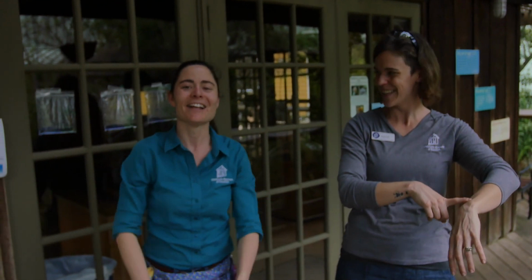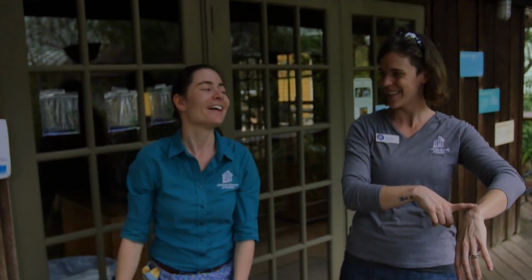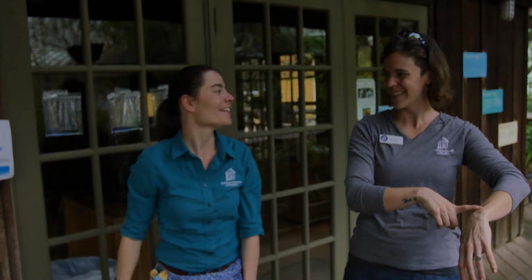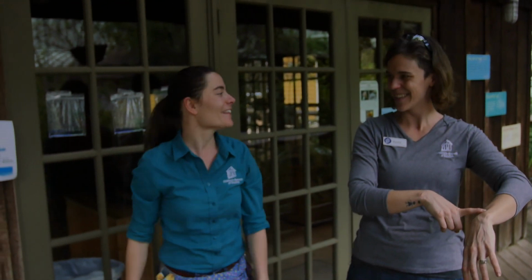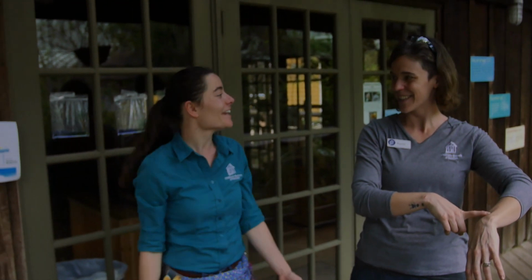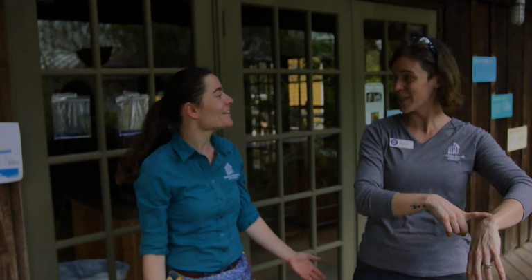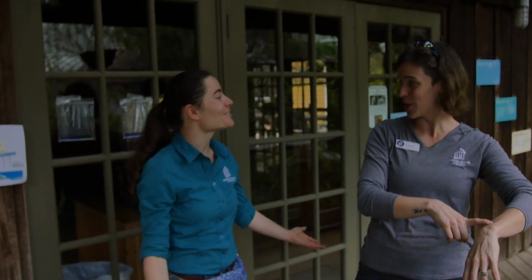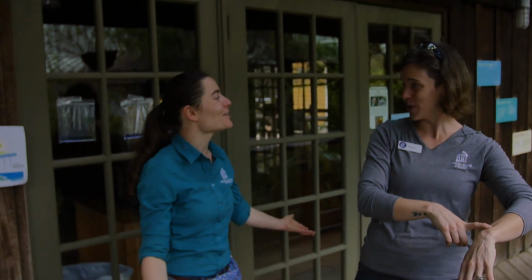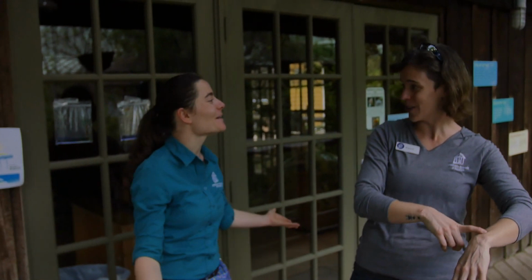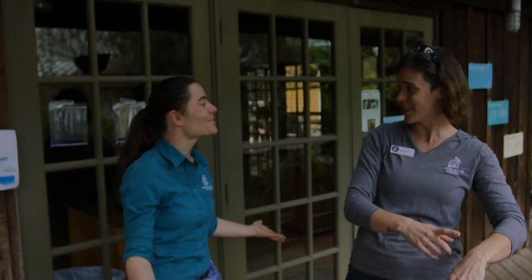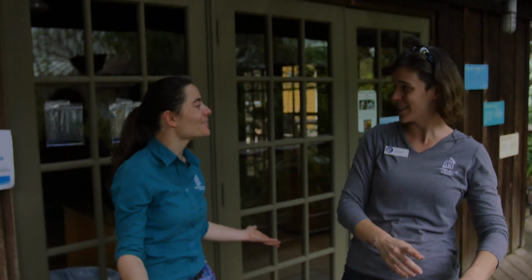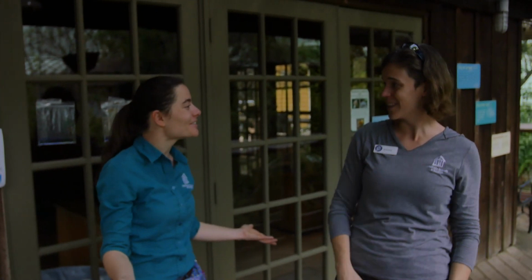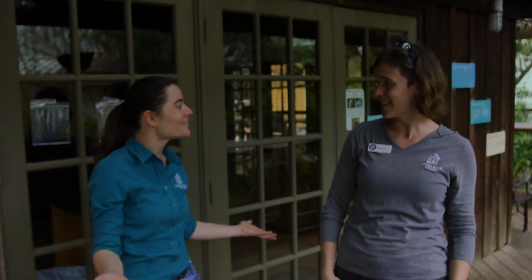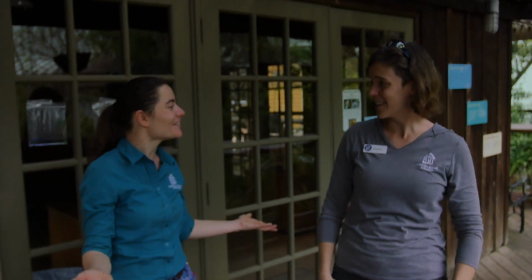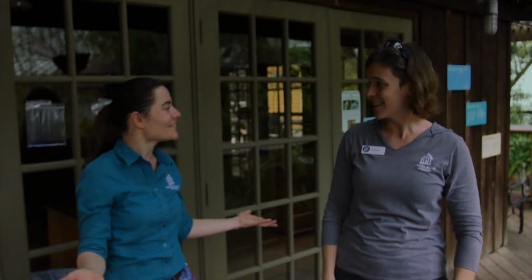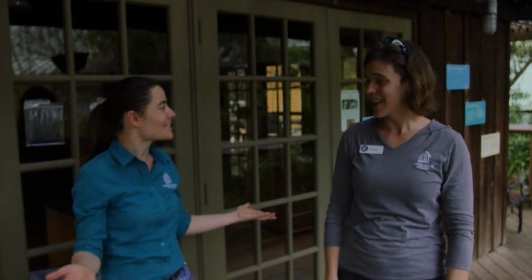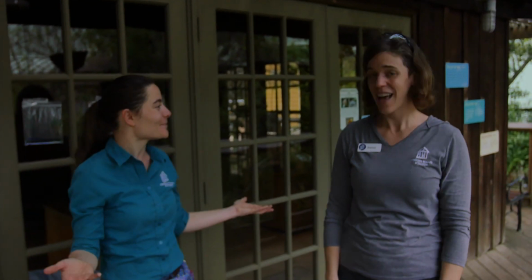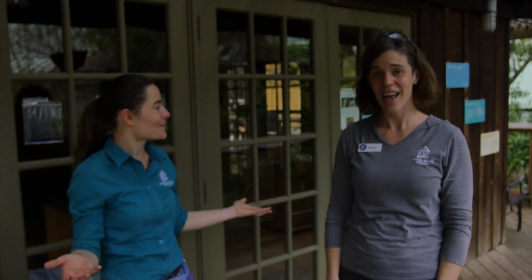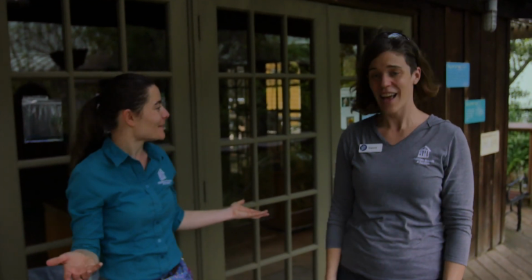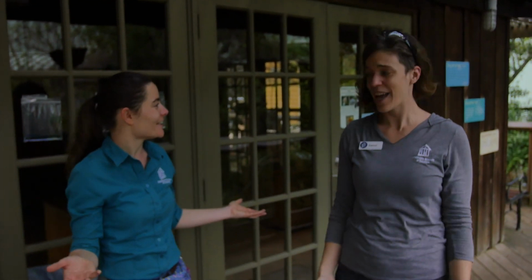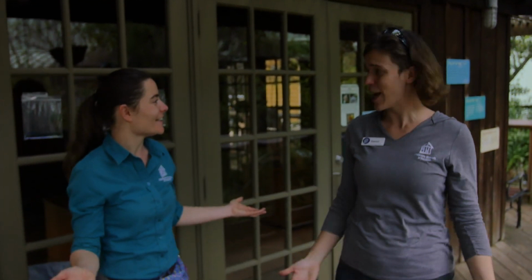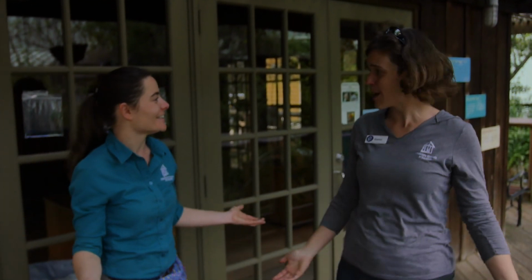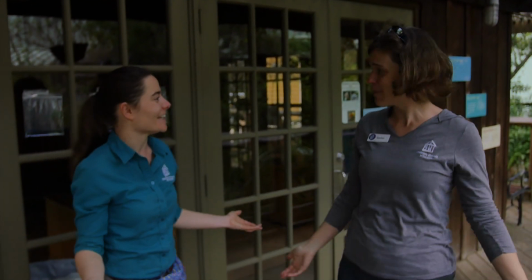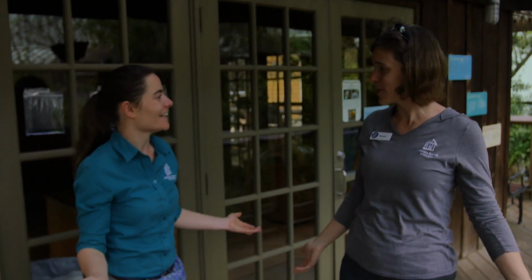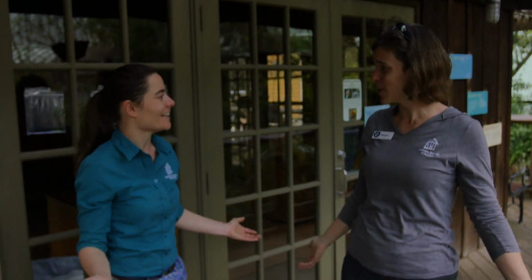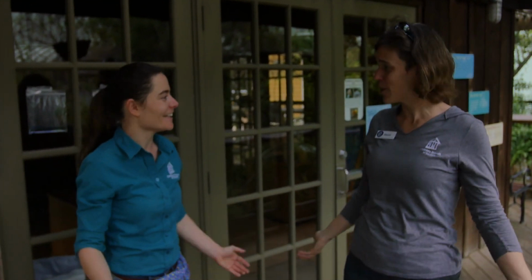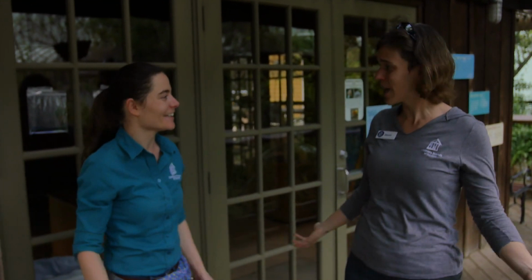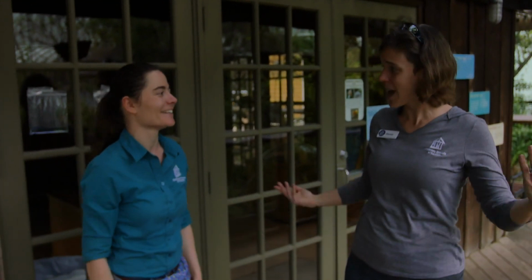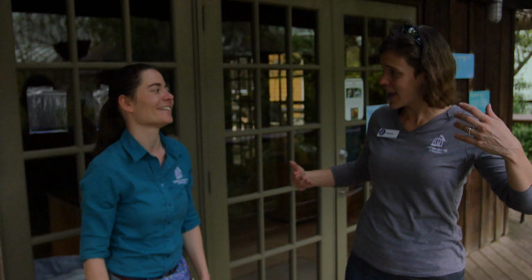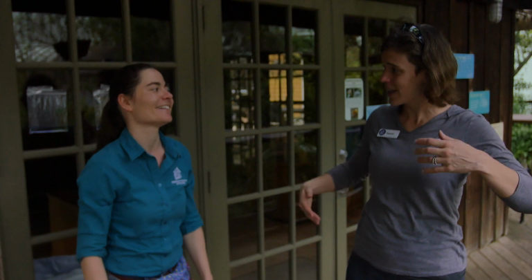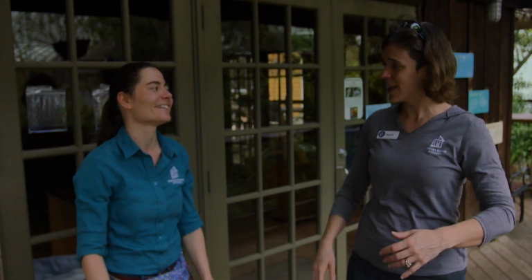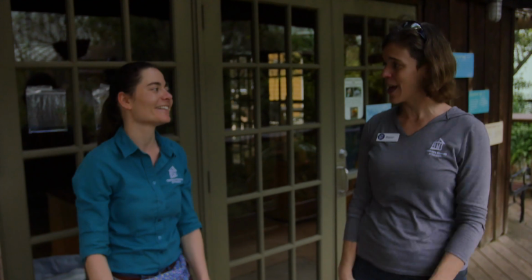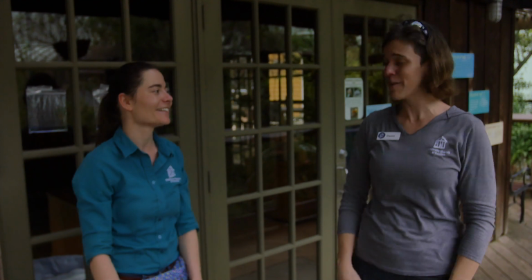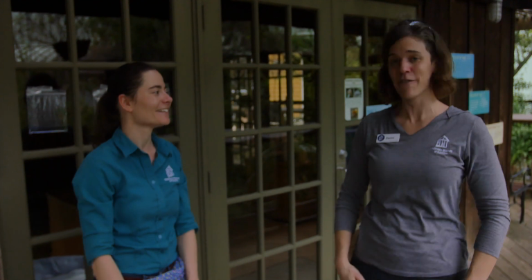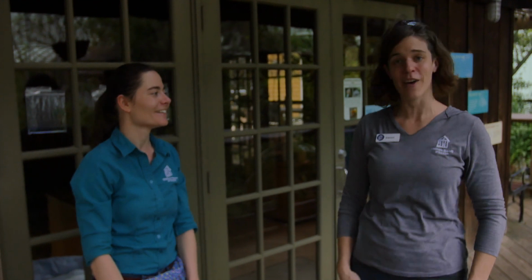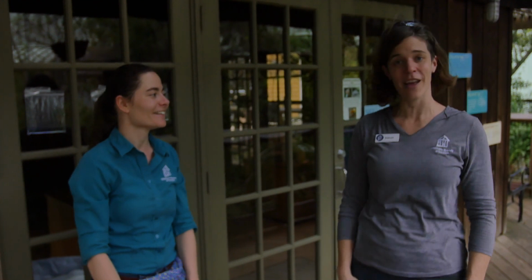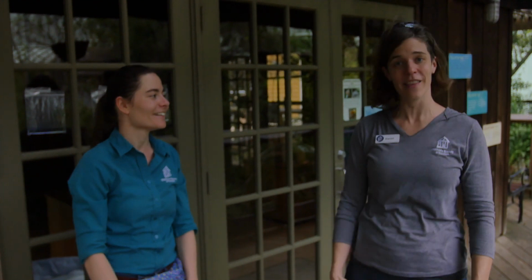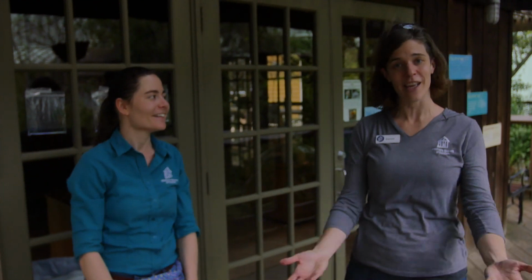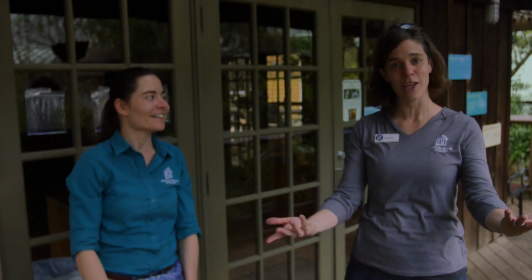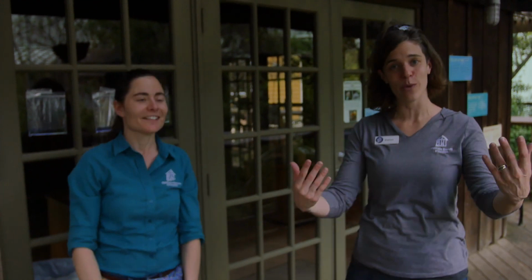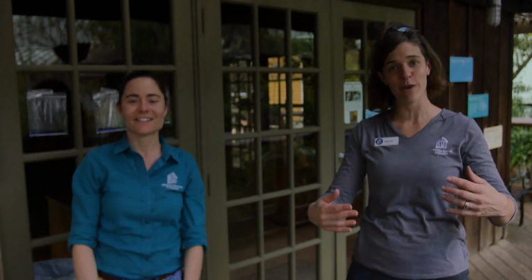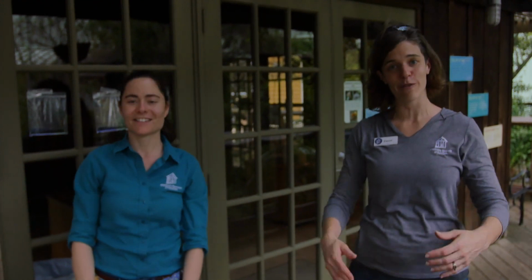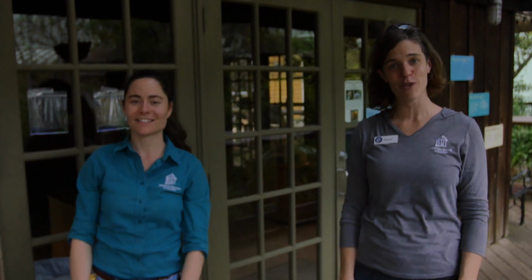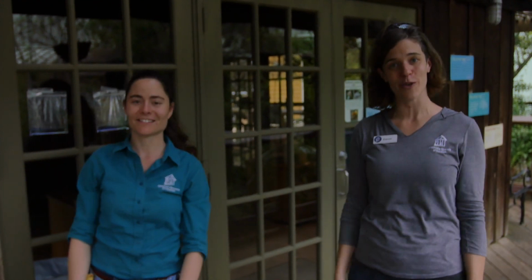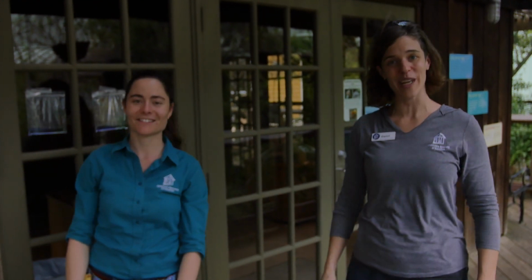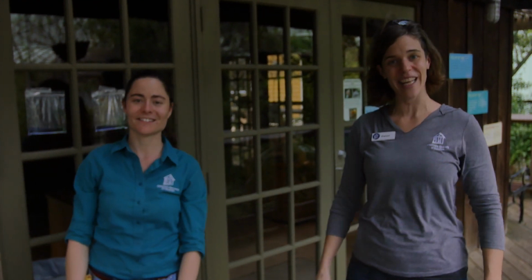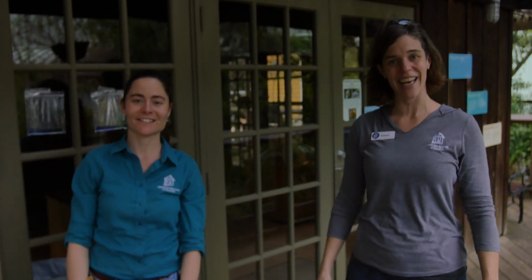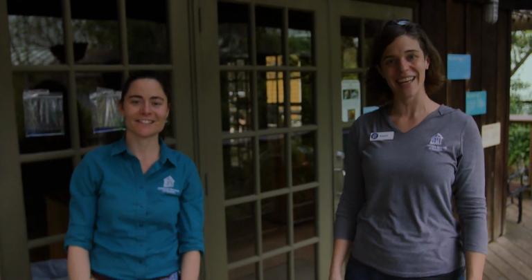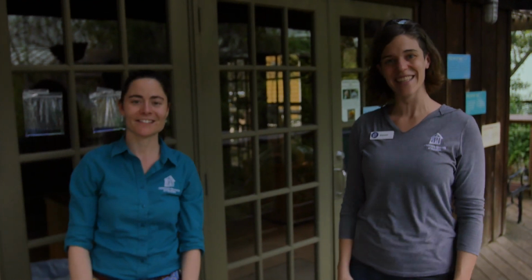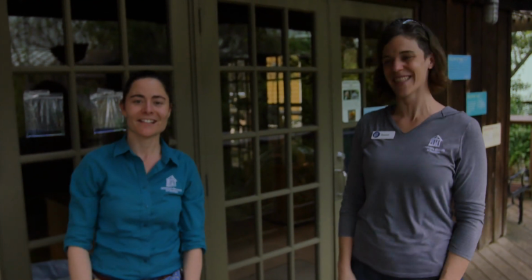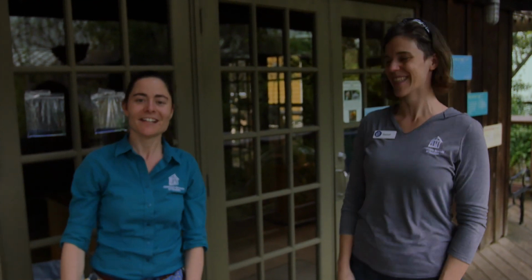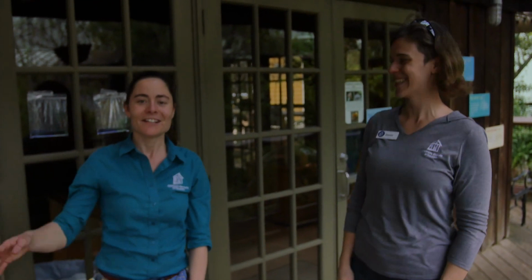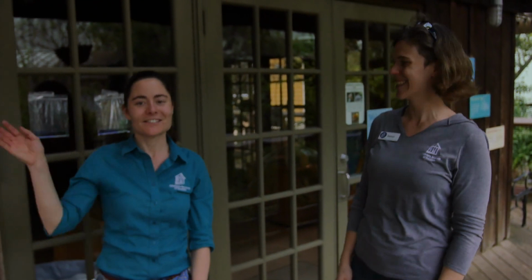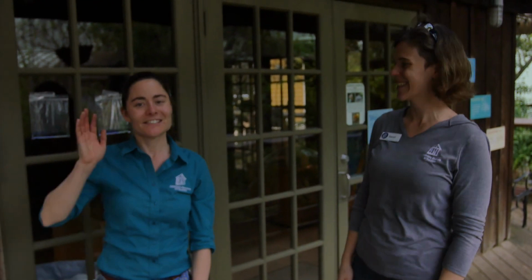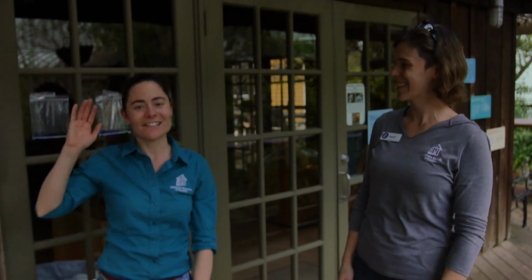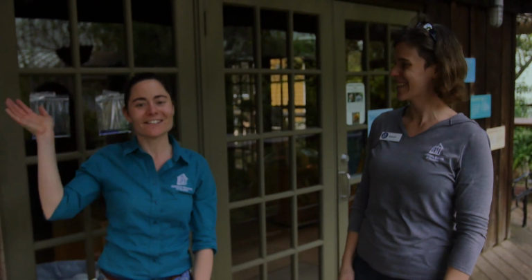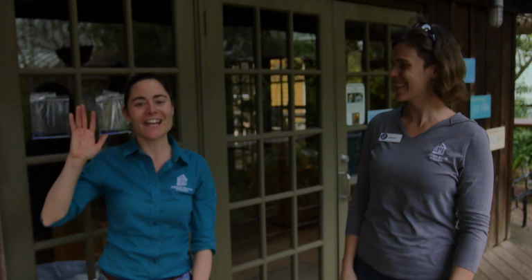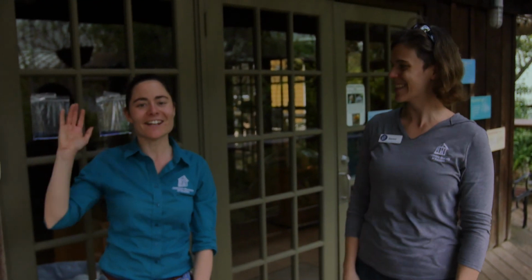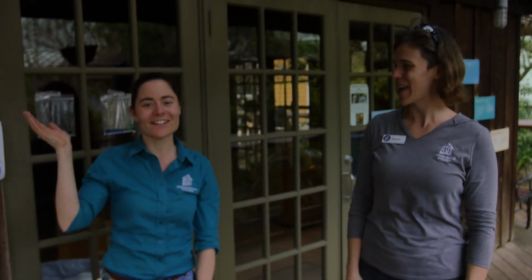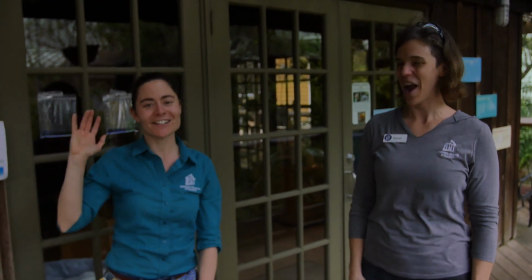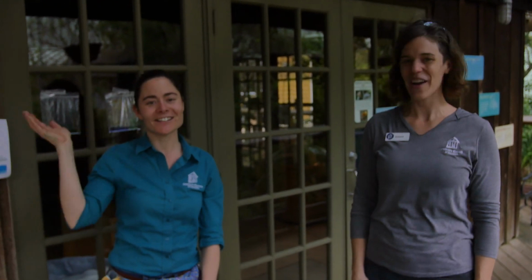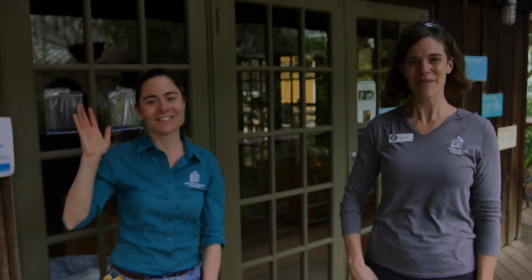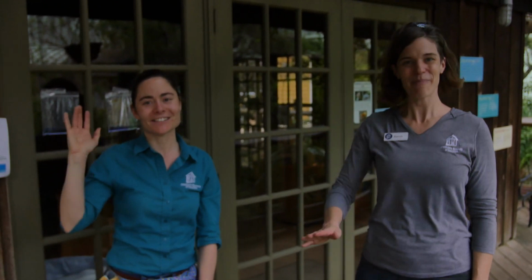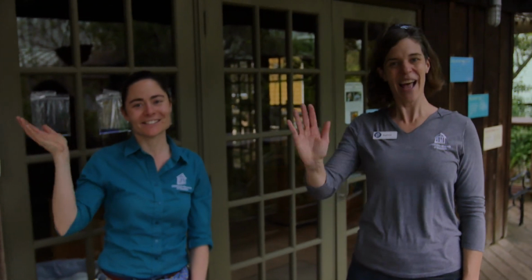Thank you so much for doing this with me today, Dani. I had a lot of fun. Thank you all for joining us. See you later. Bye!